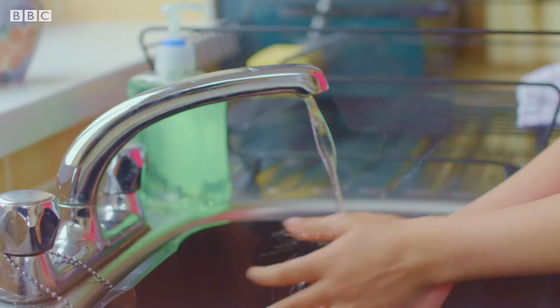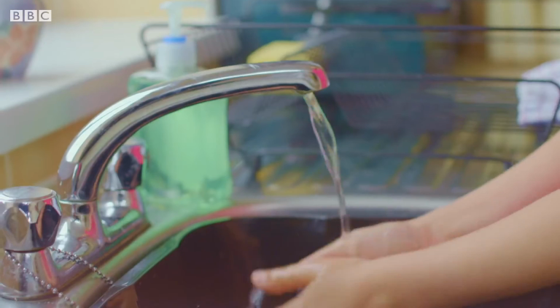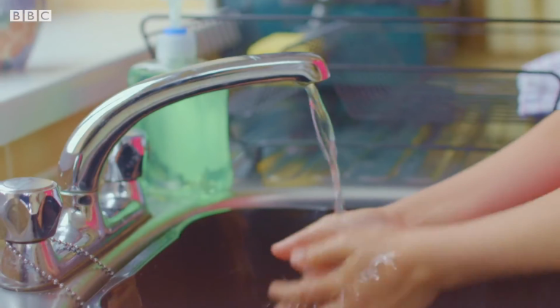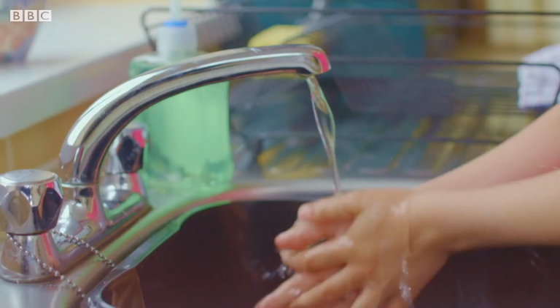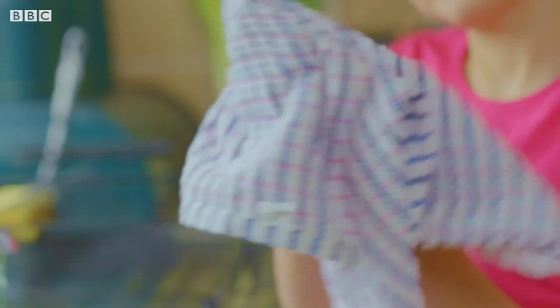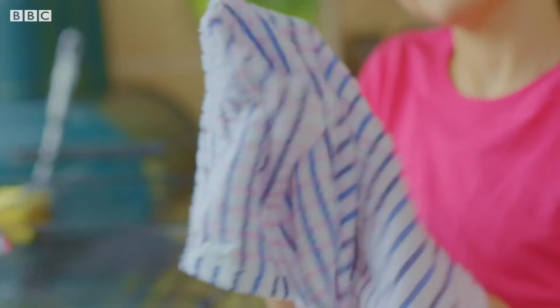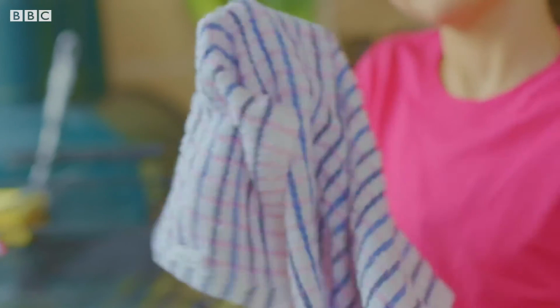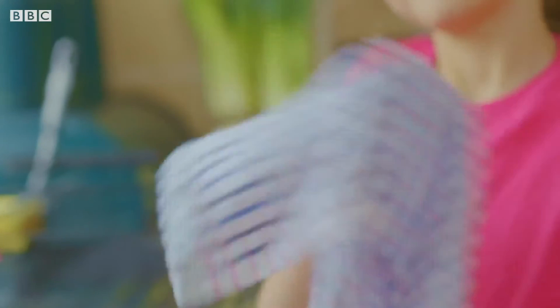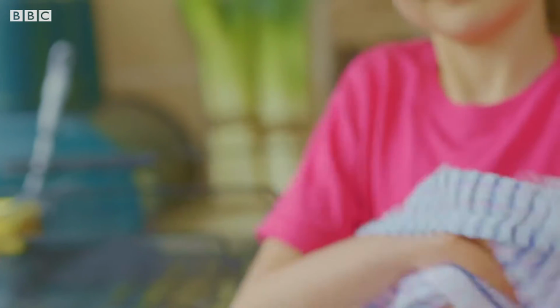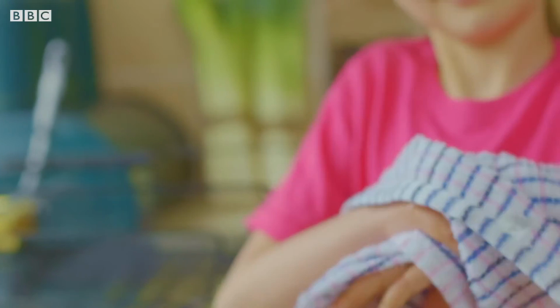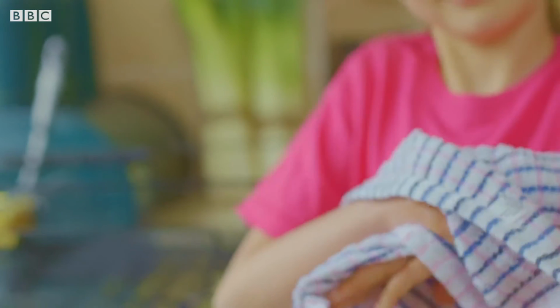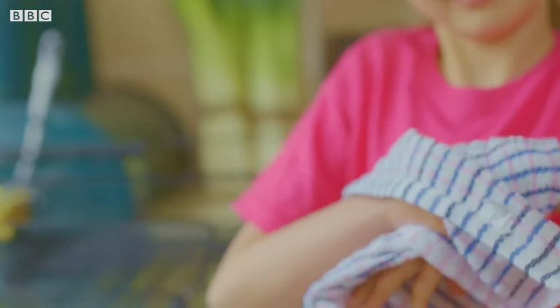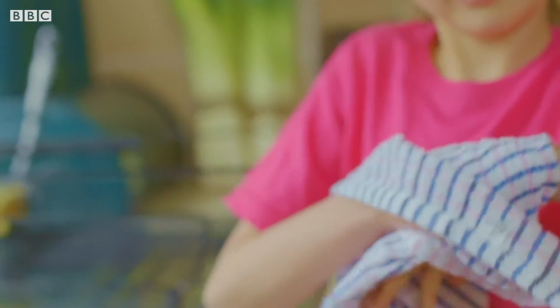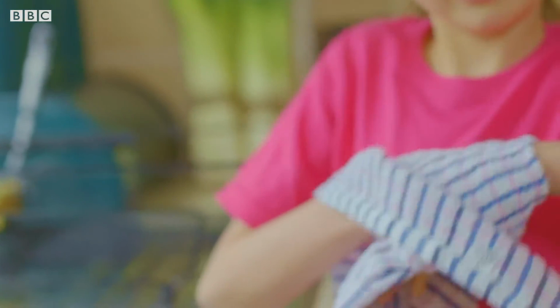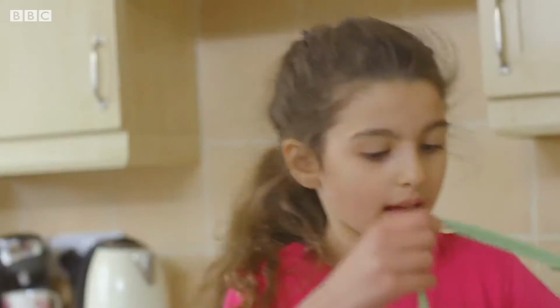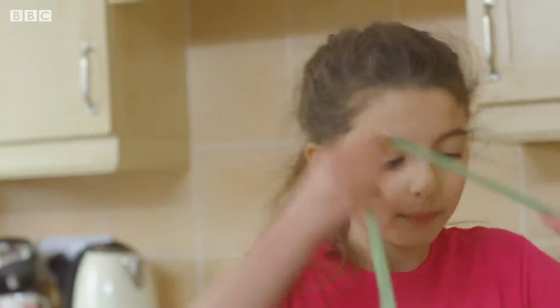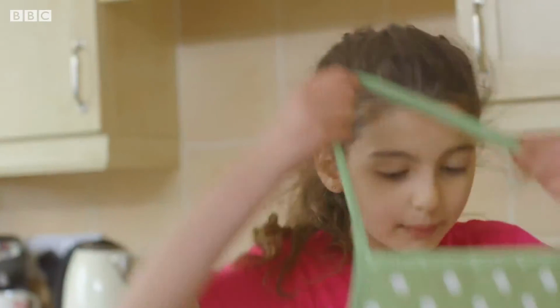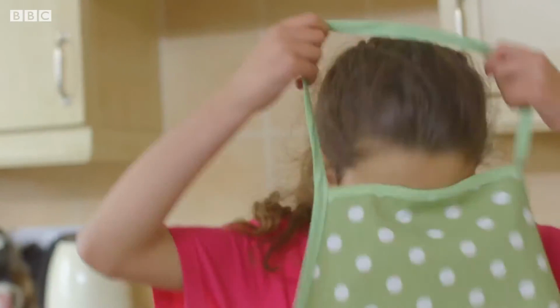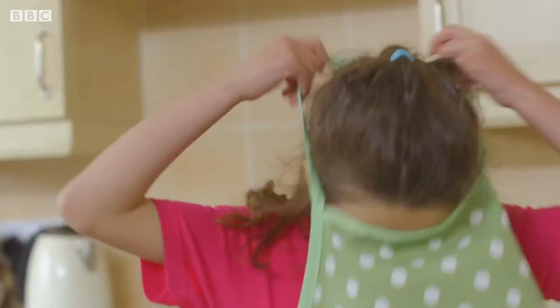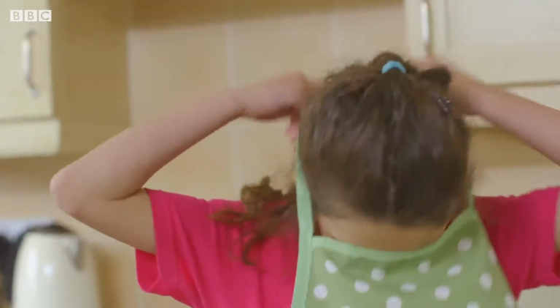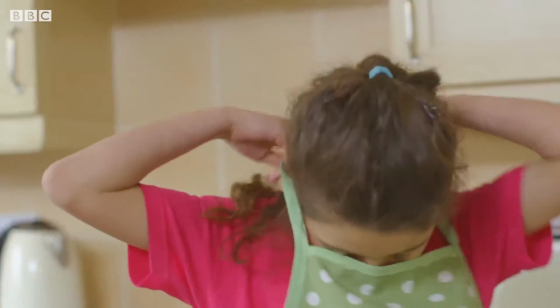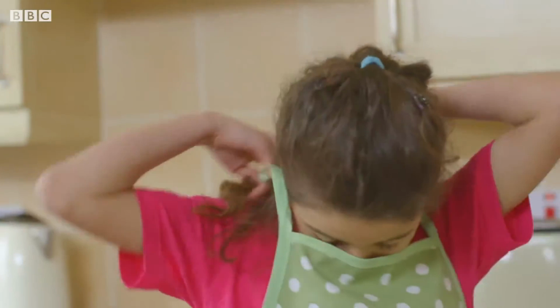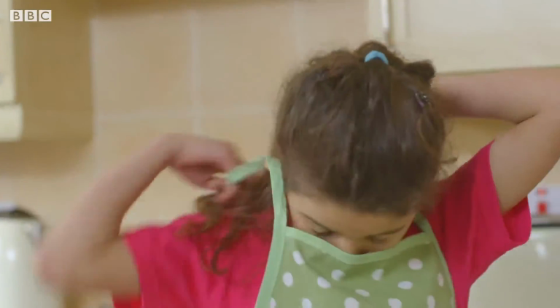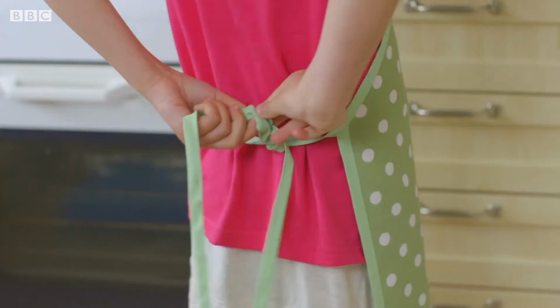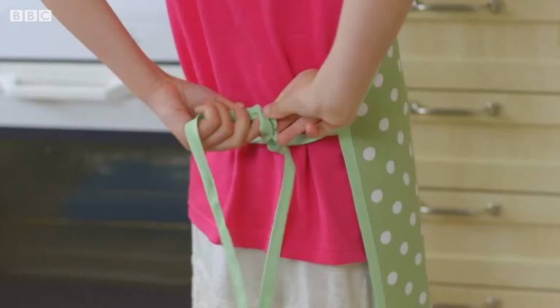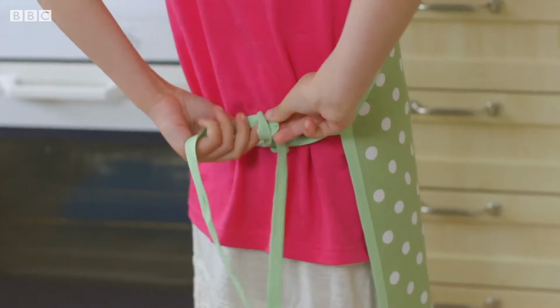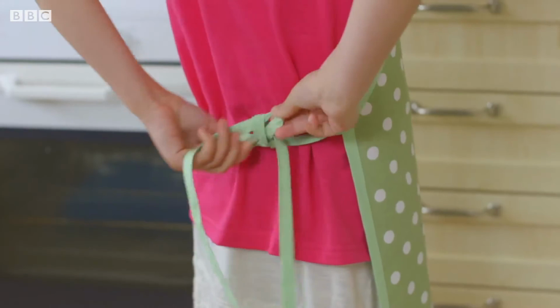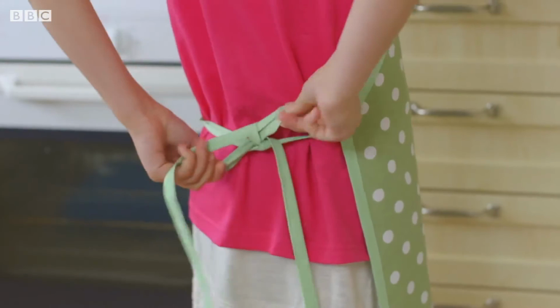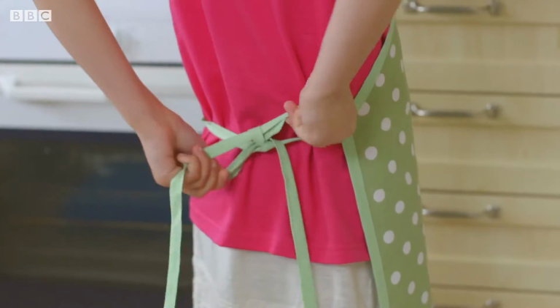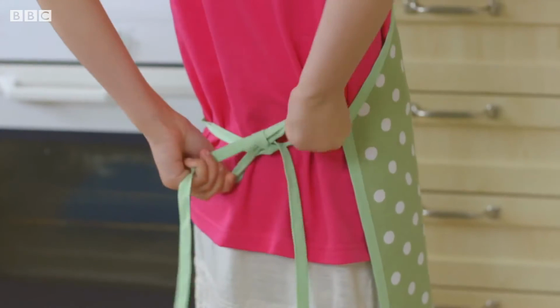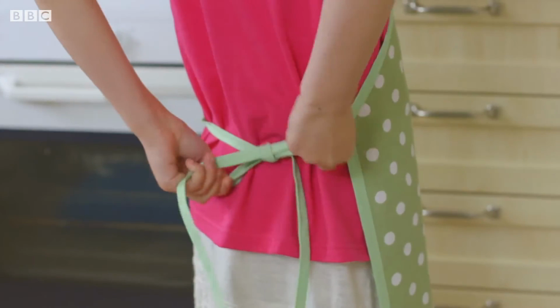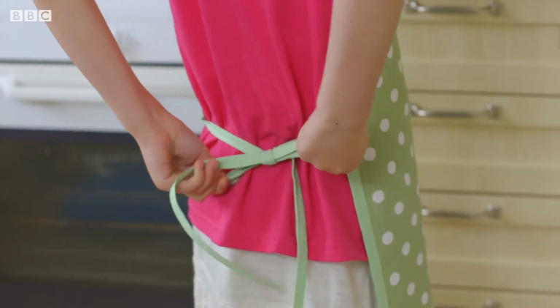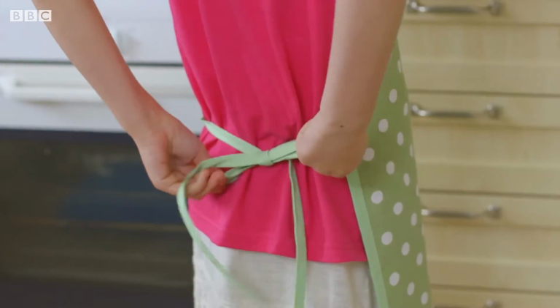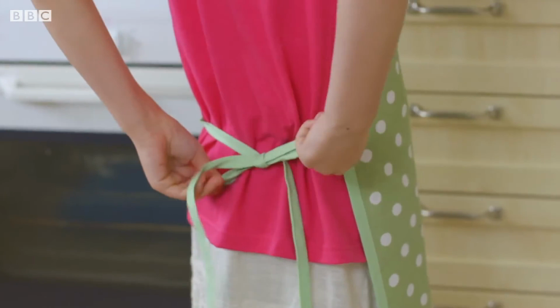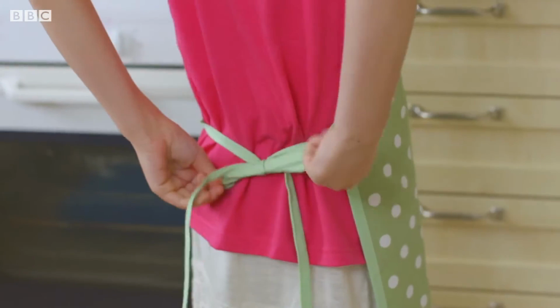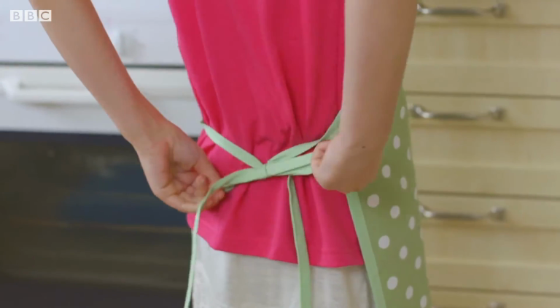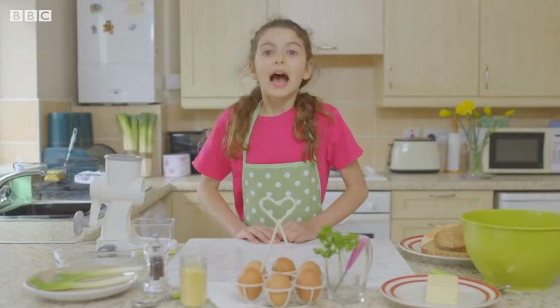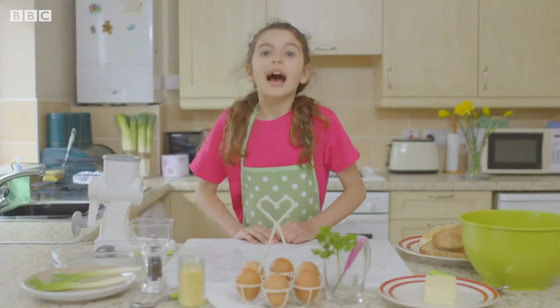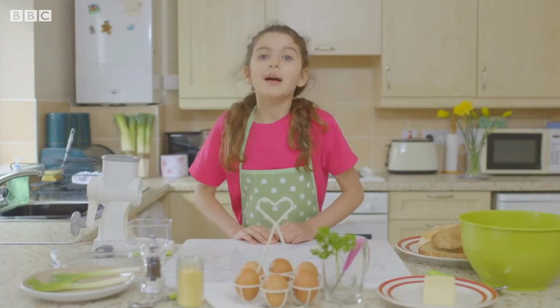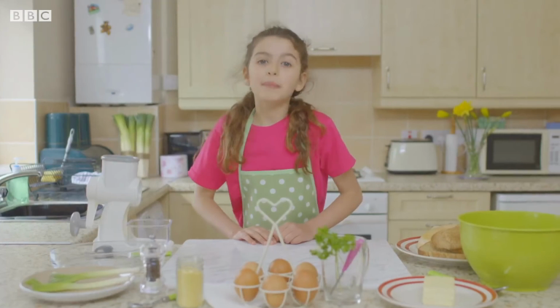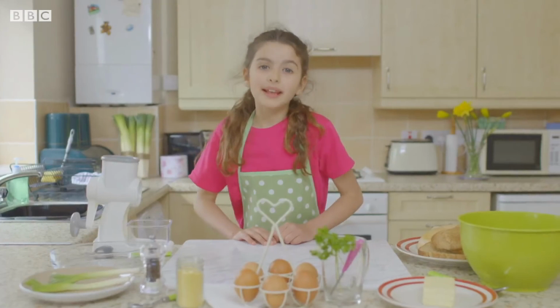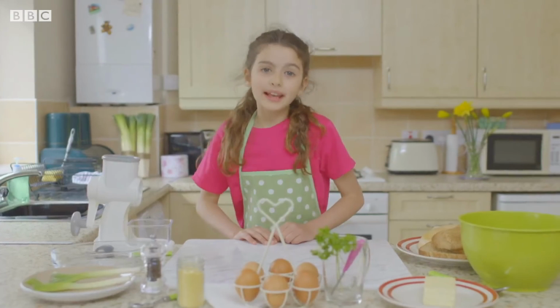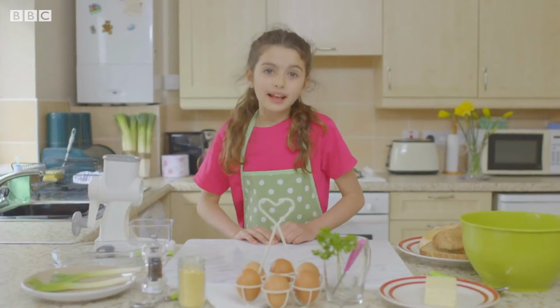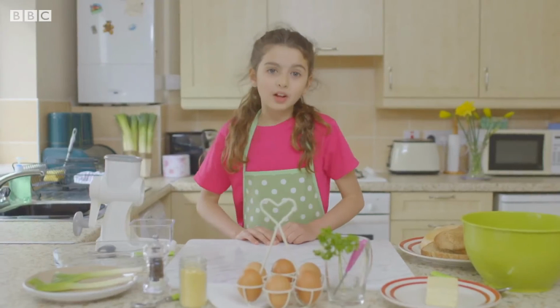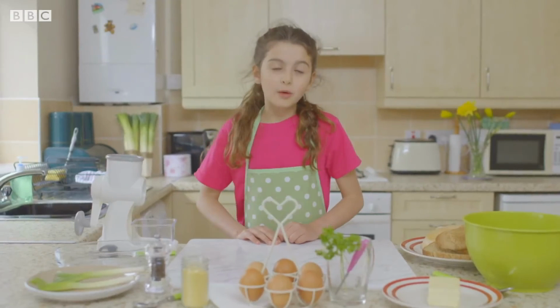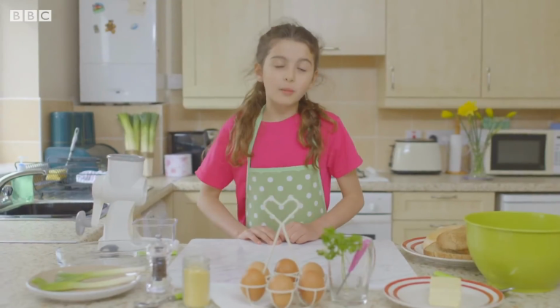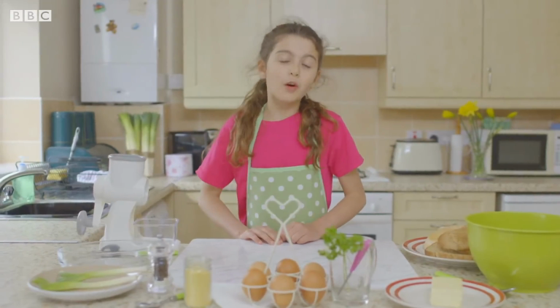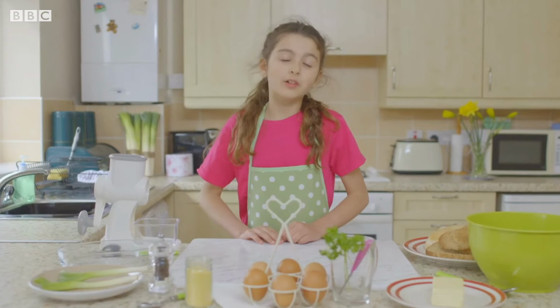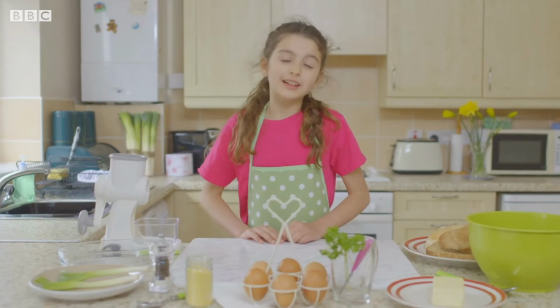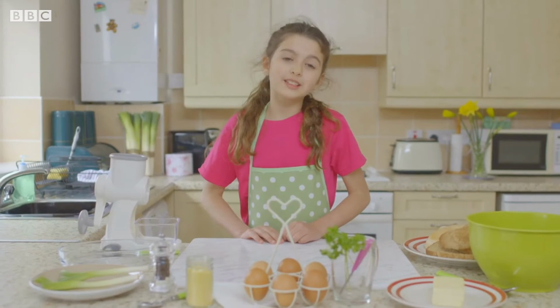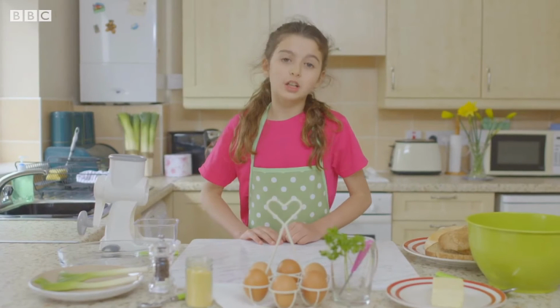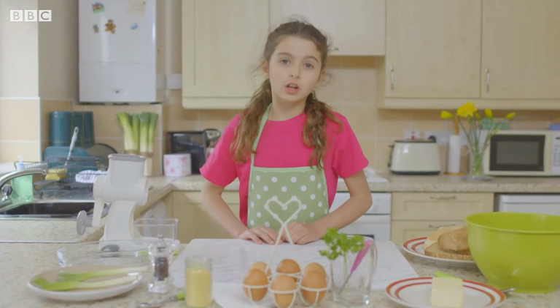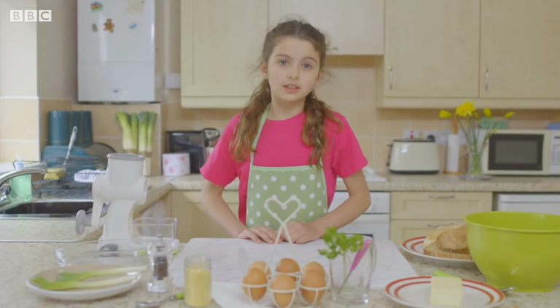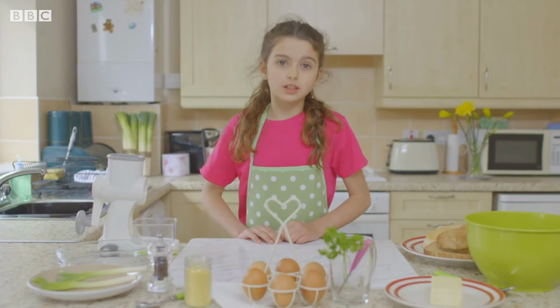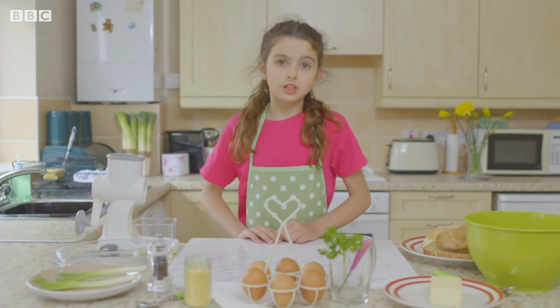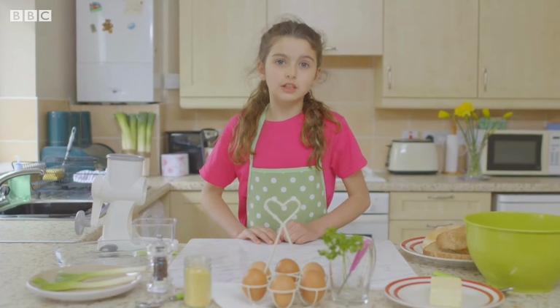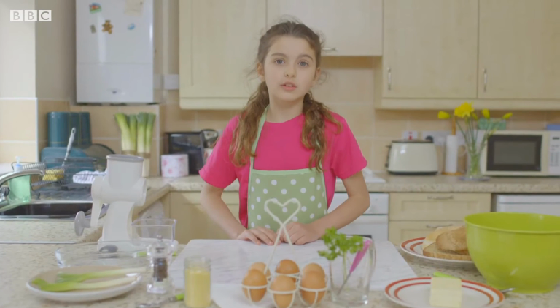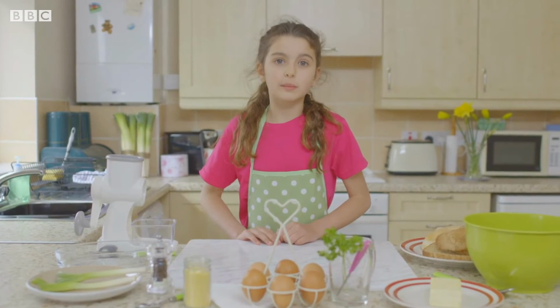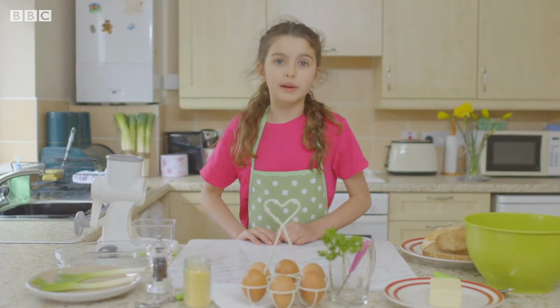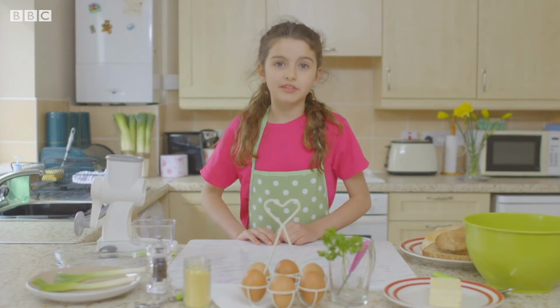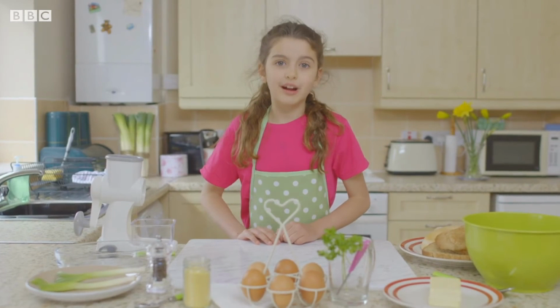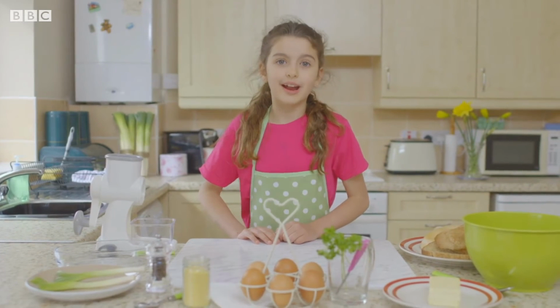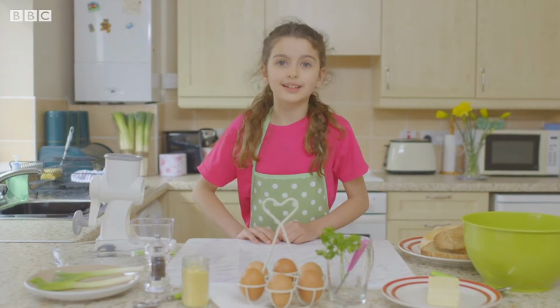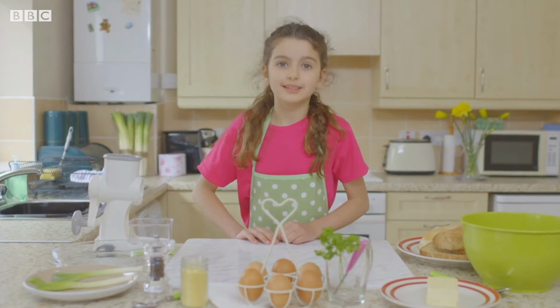Lexi's washed her hands, put on her apron and she's ready to cook. She's making Gormorgan sausages for her friends.